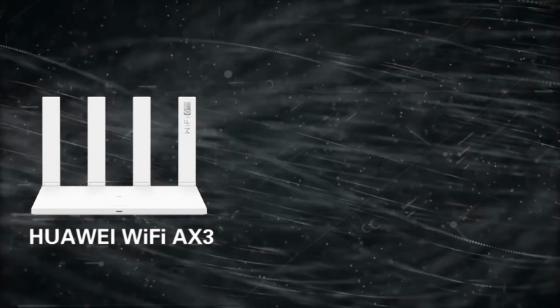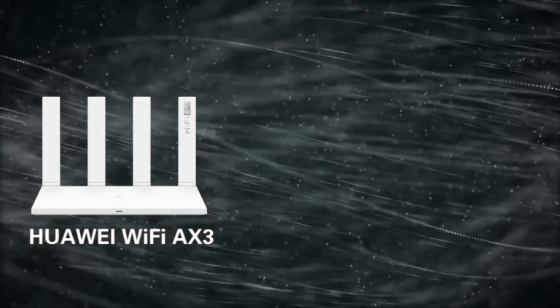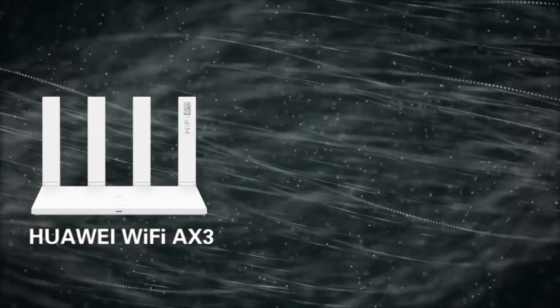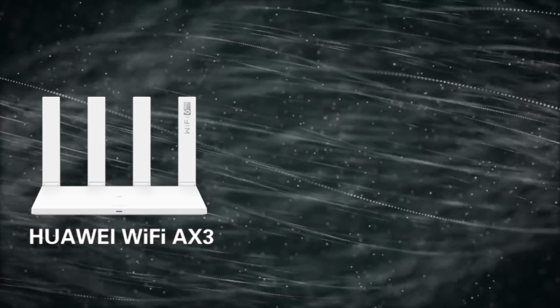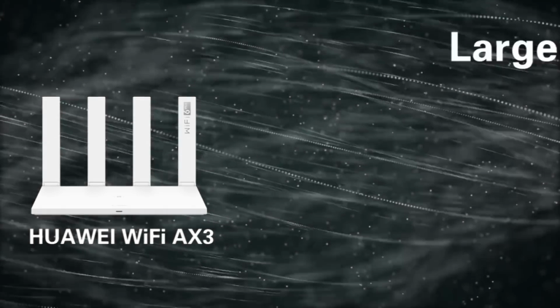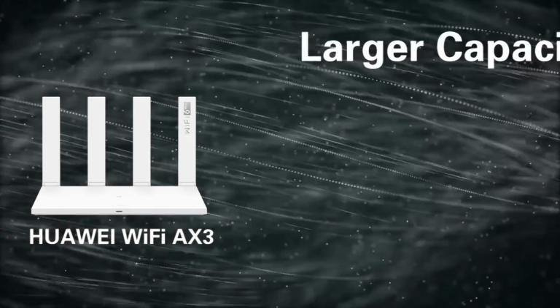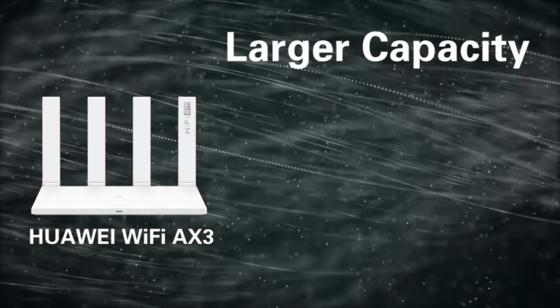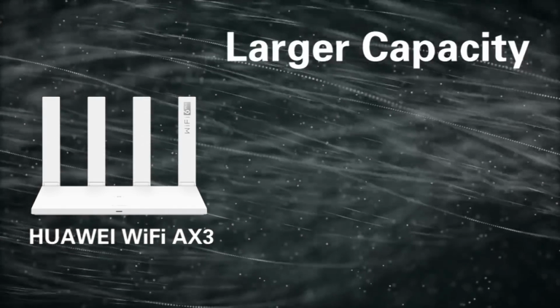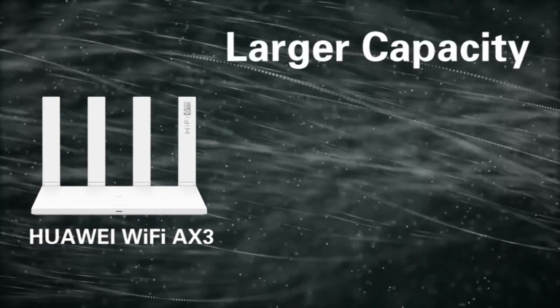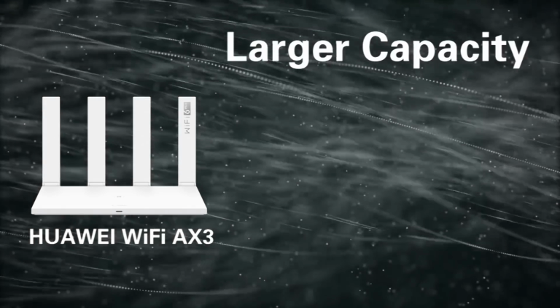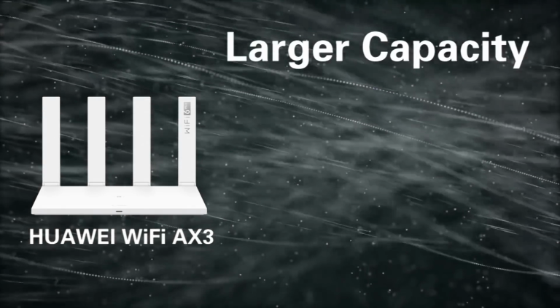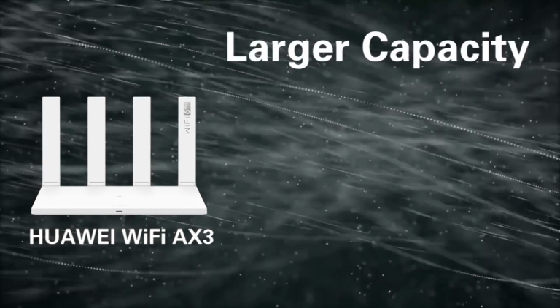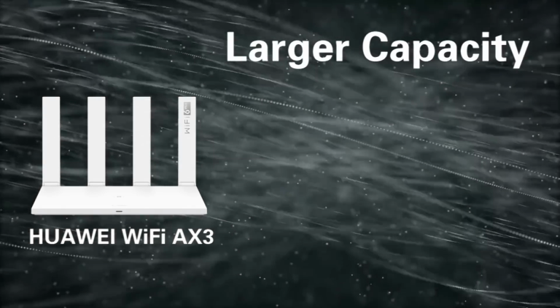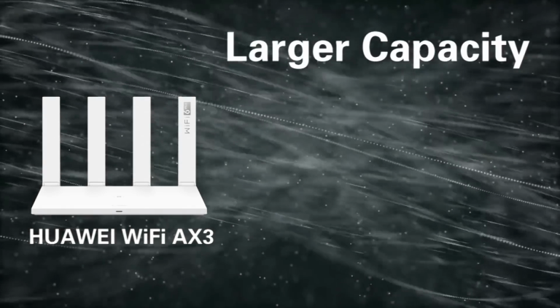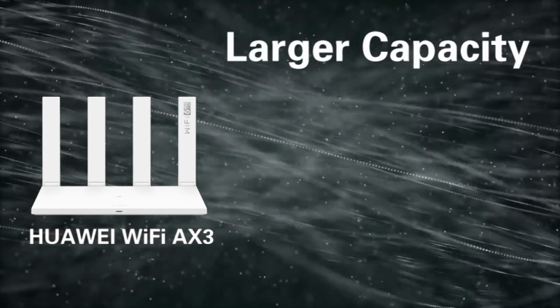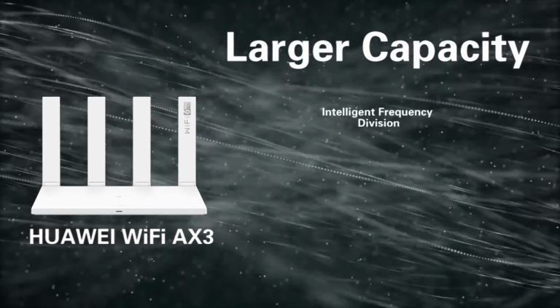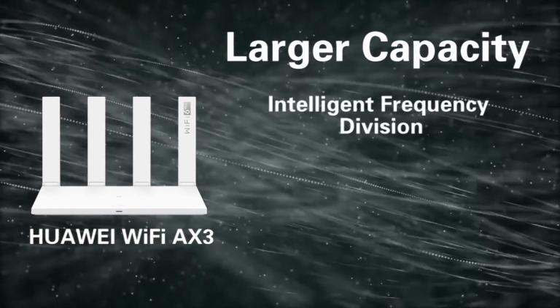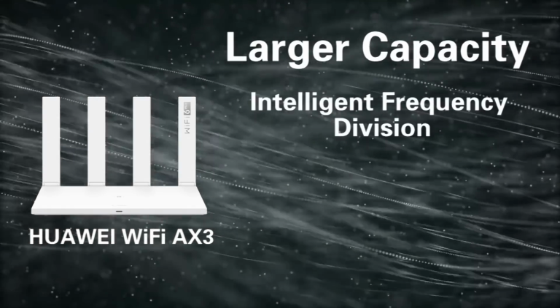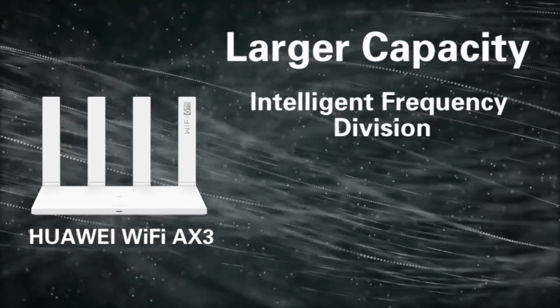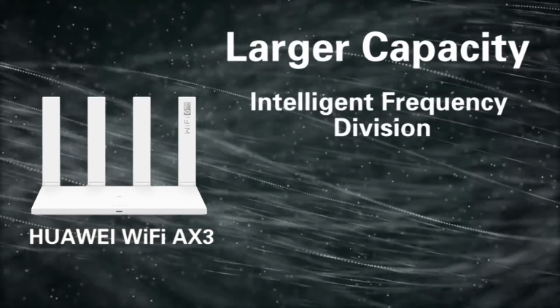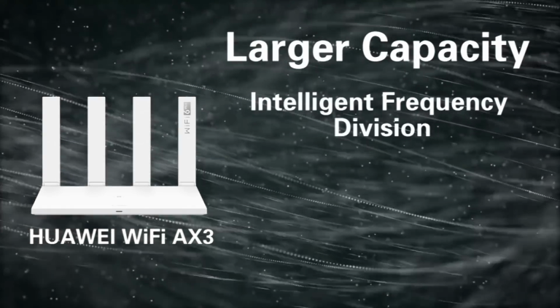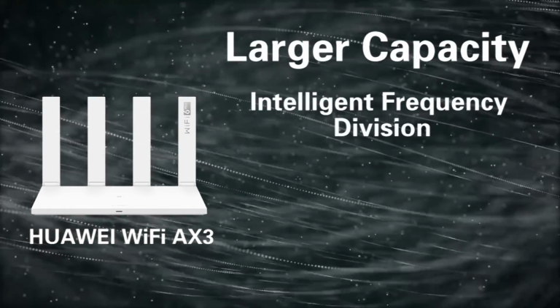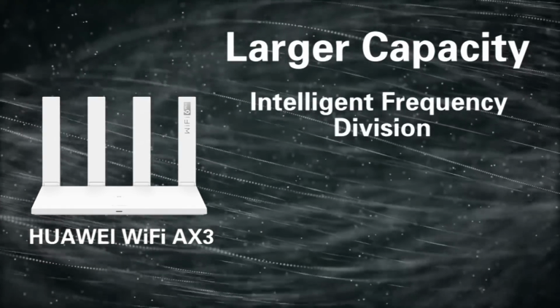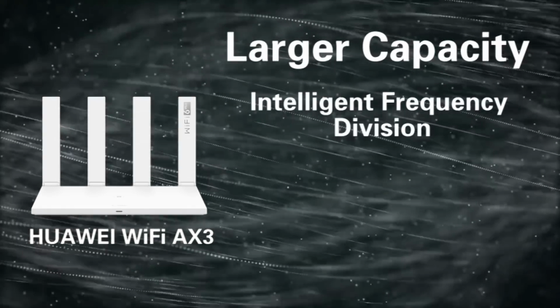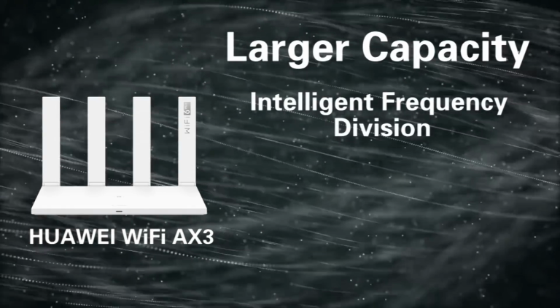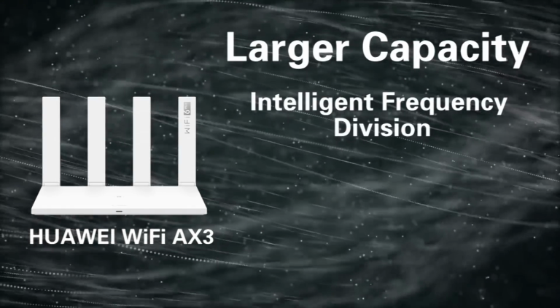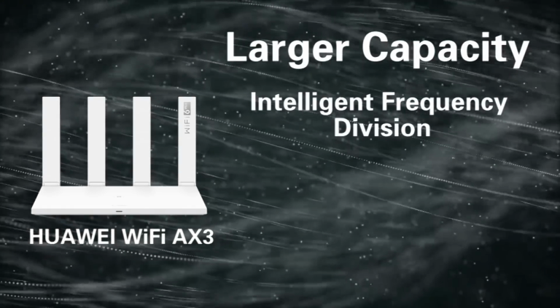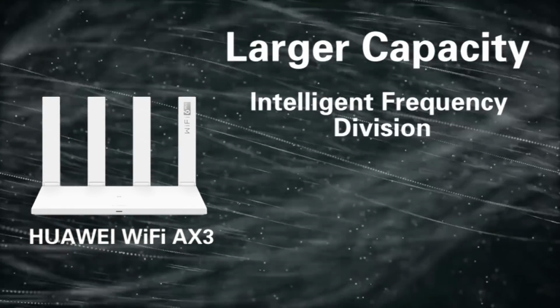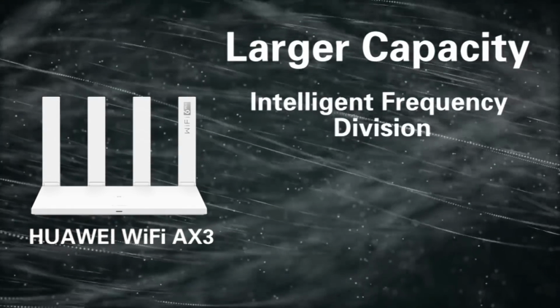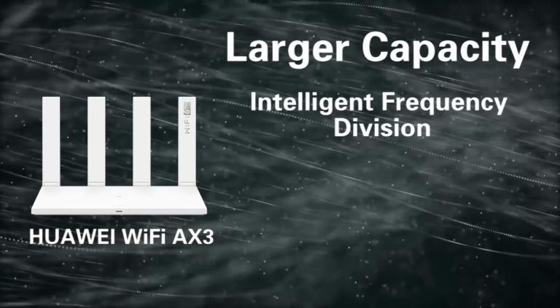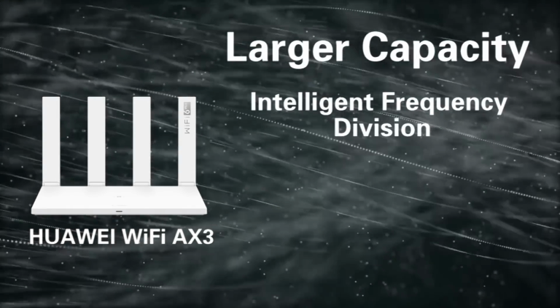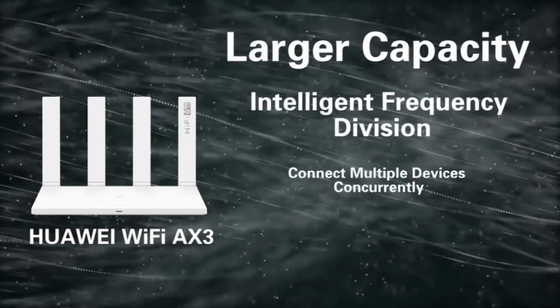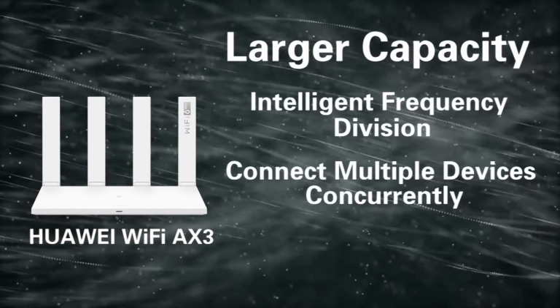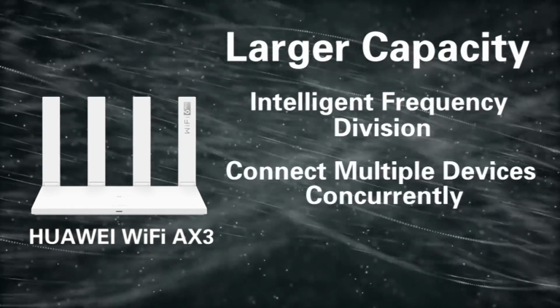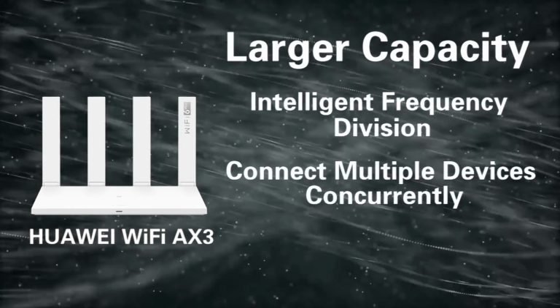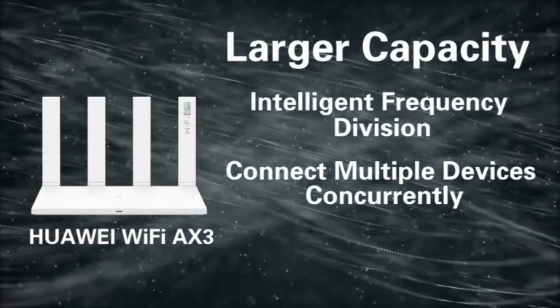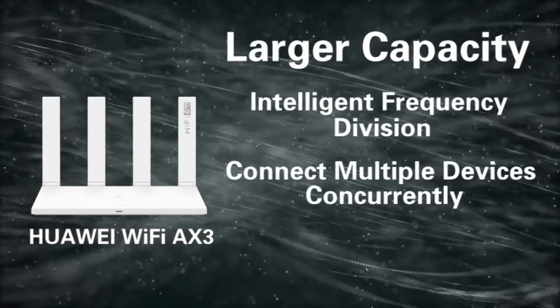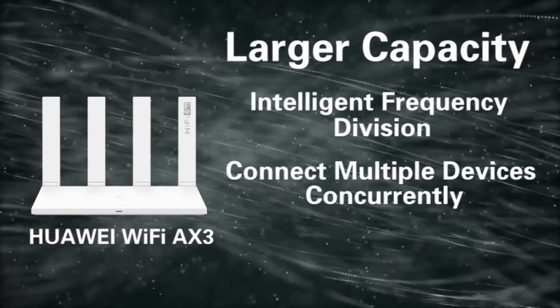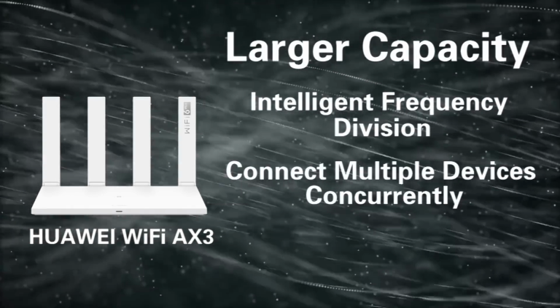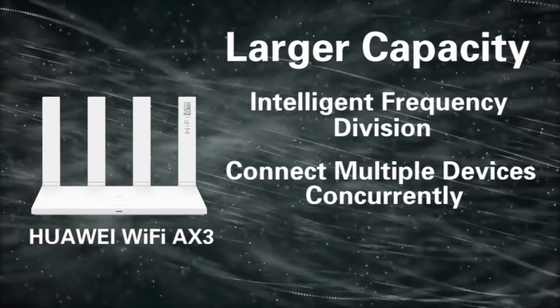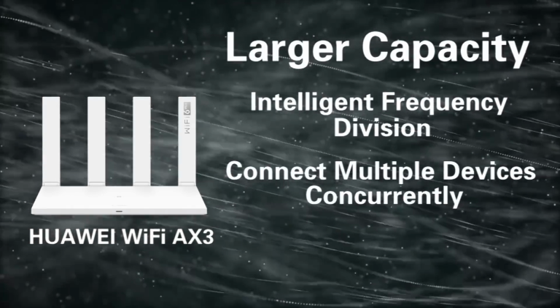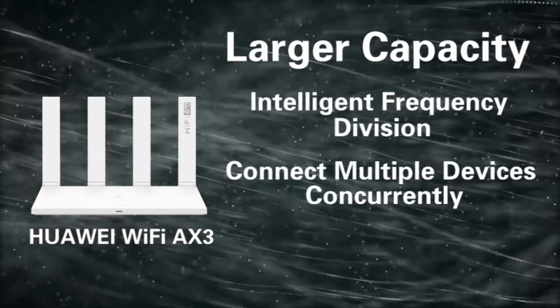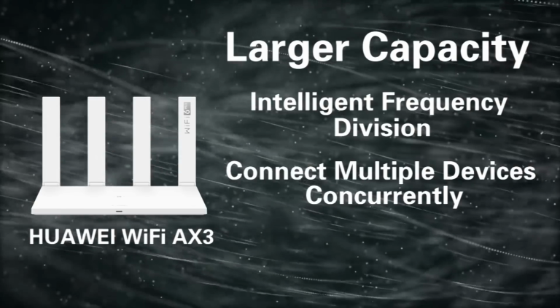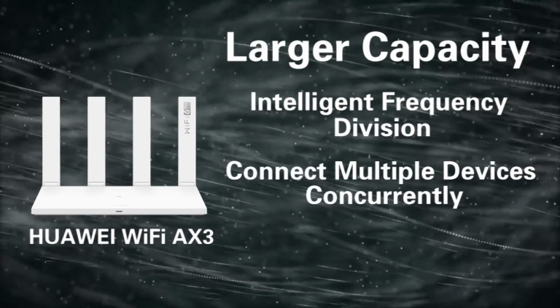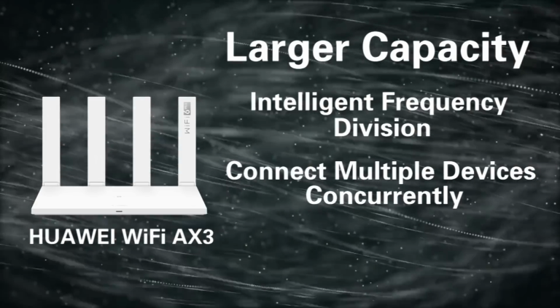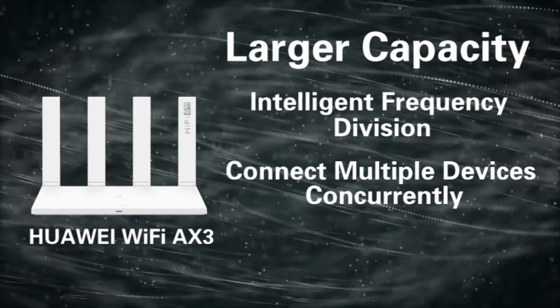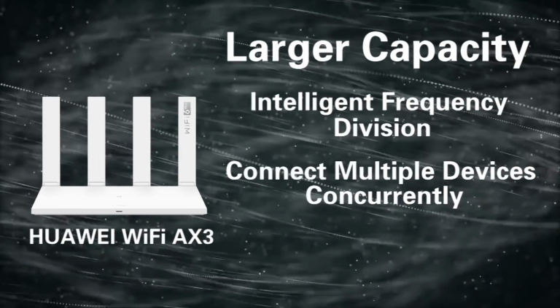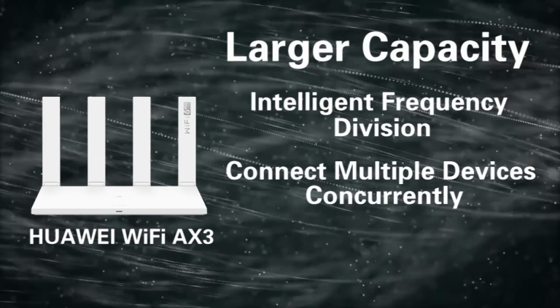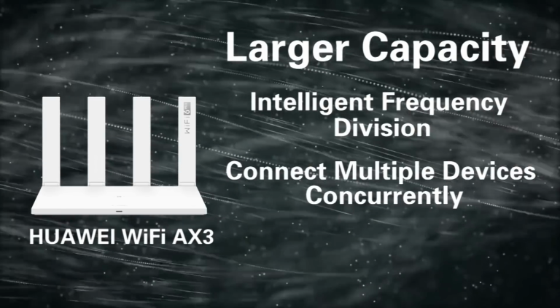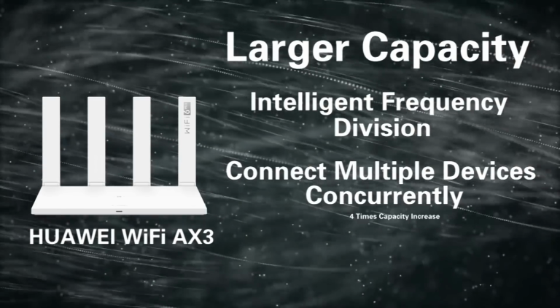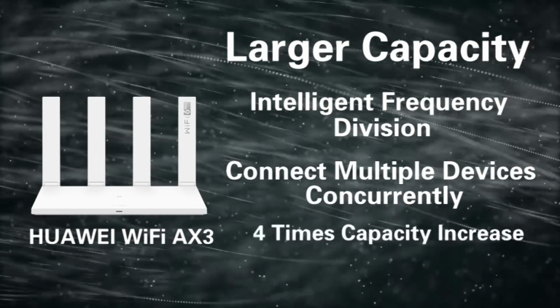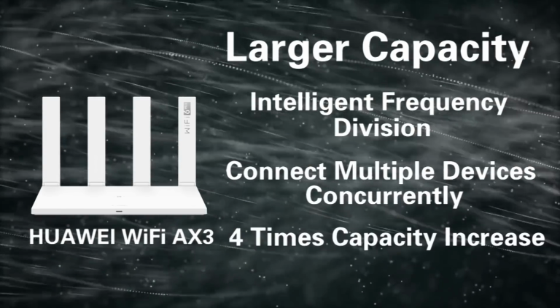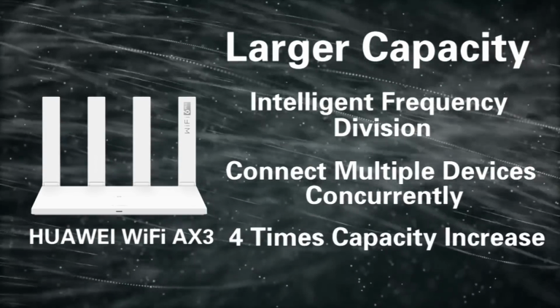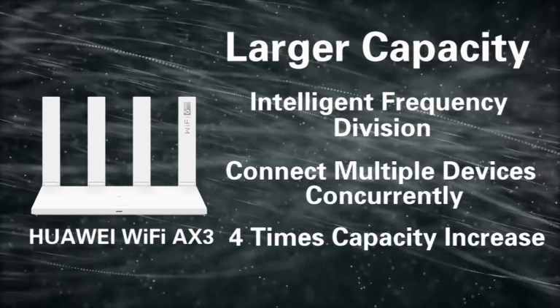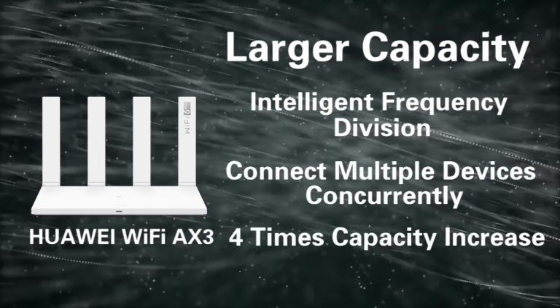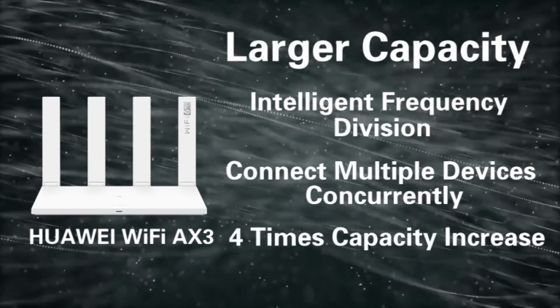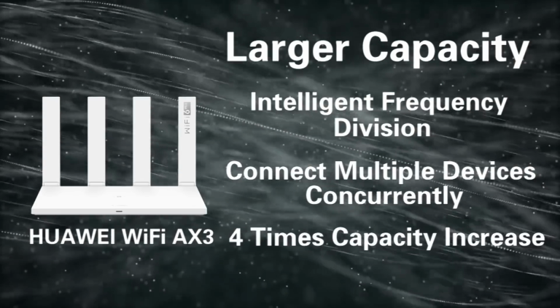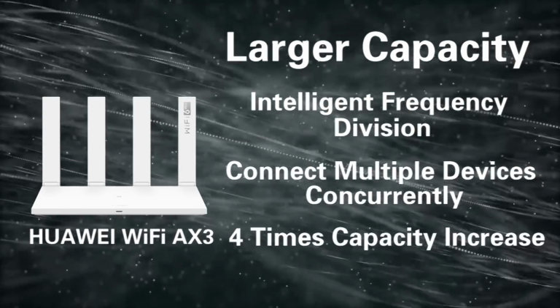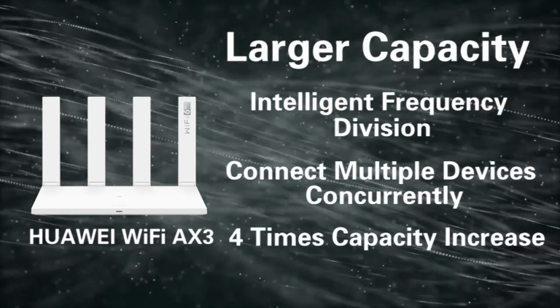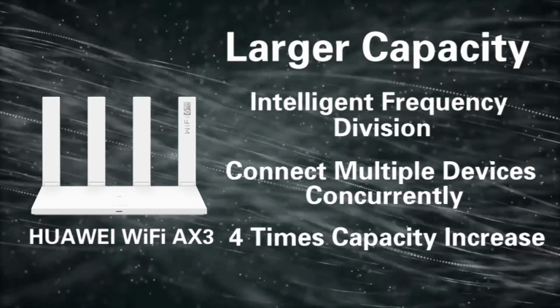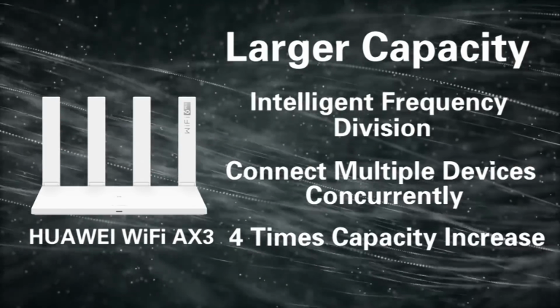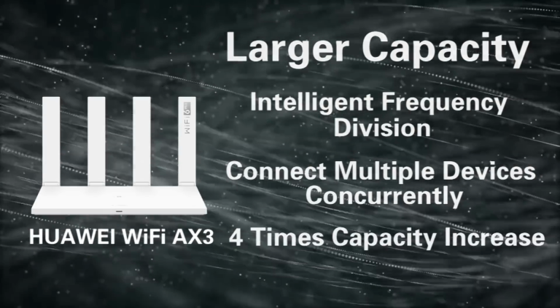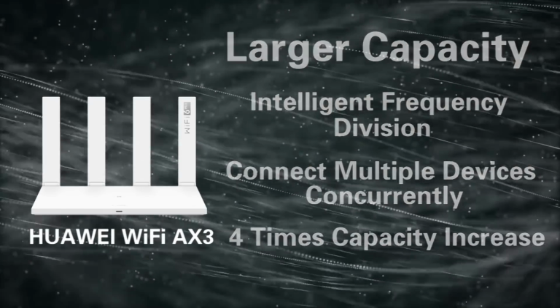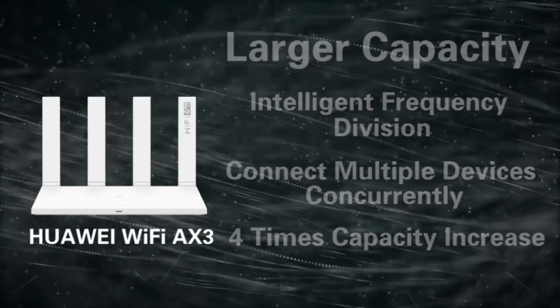Third, larger capacity. Intelligent frequency division enables connecting multiple devices concurrently, resulting in a 4 times capacity increase.